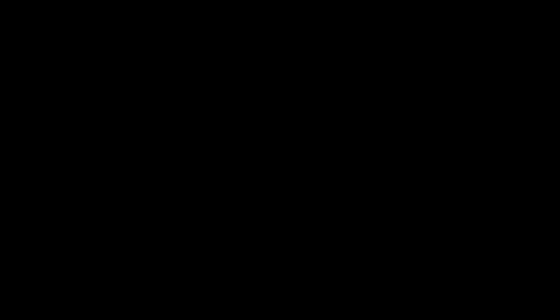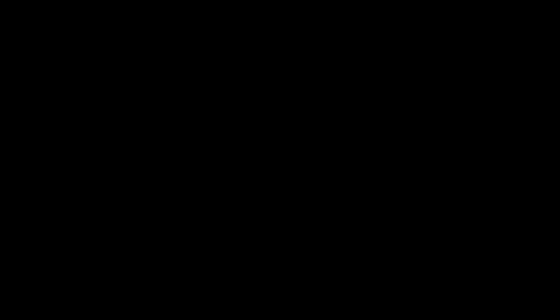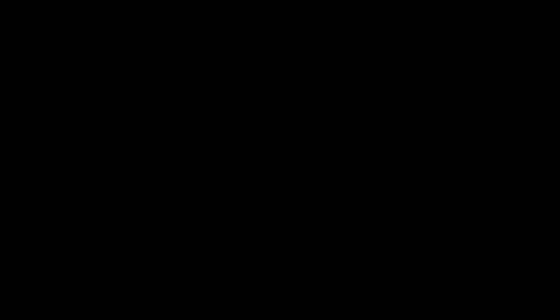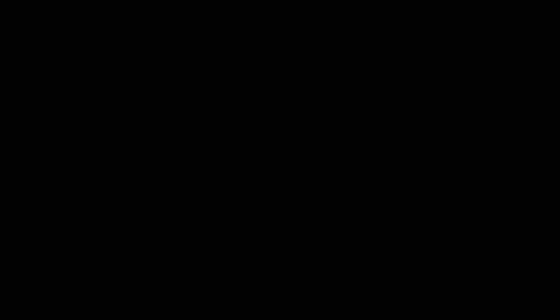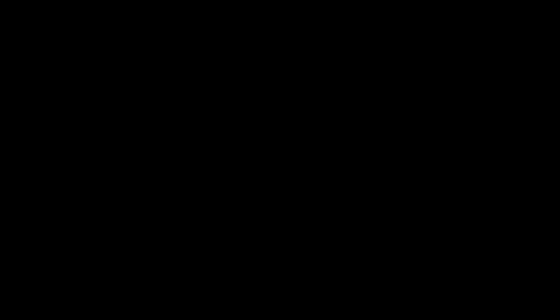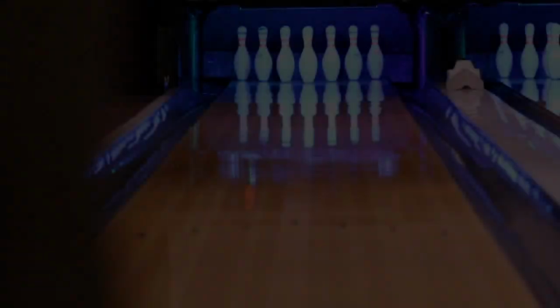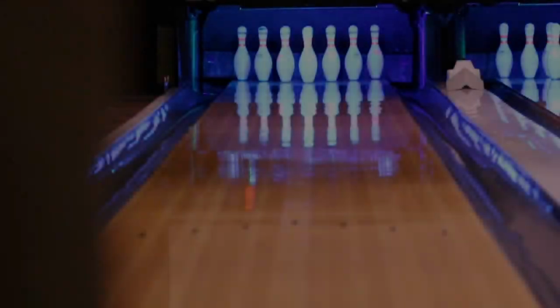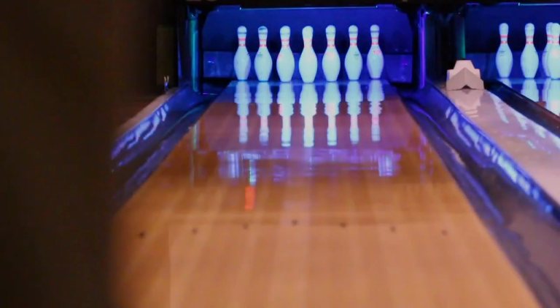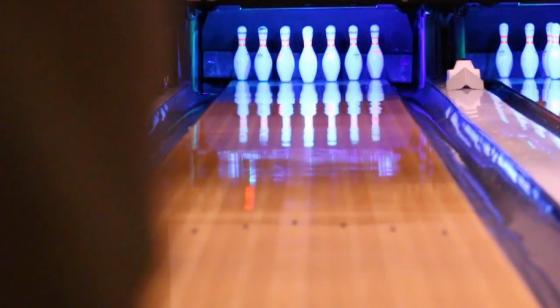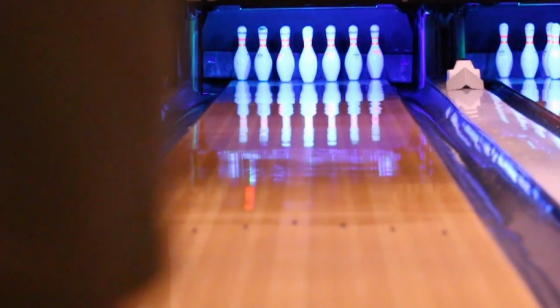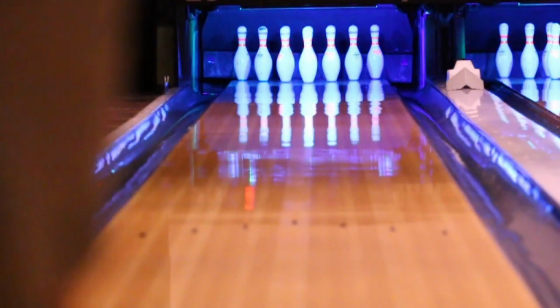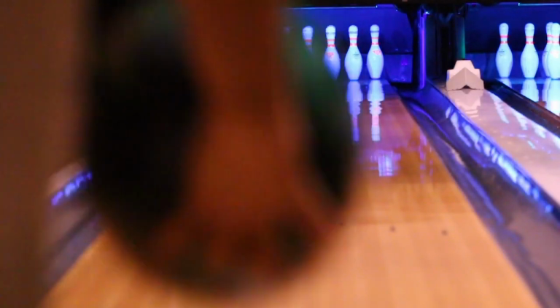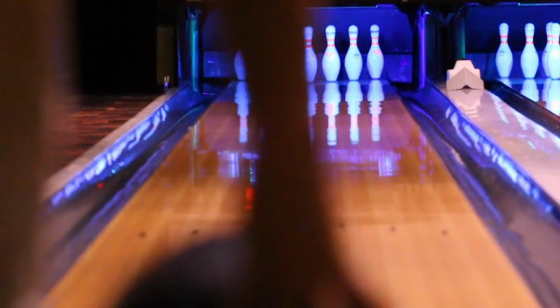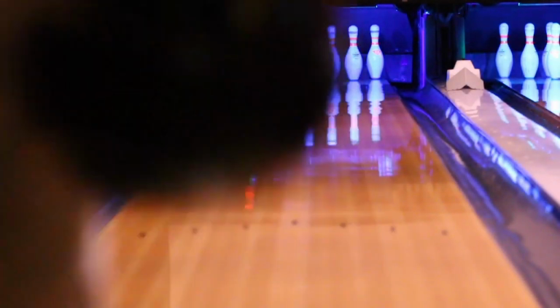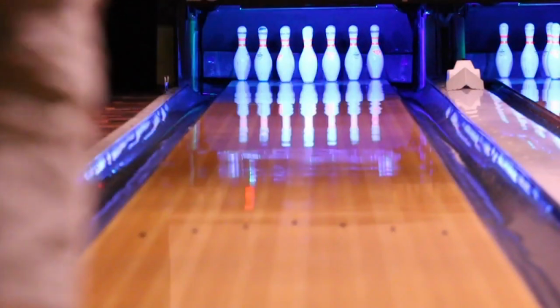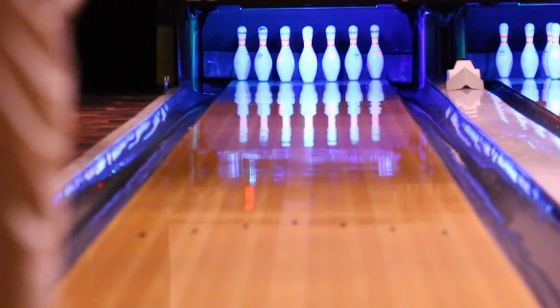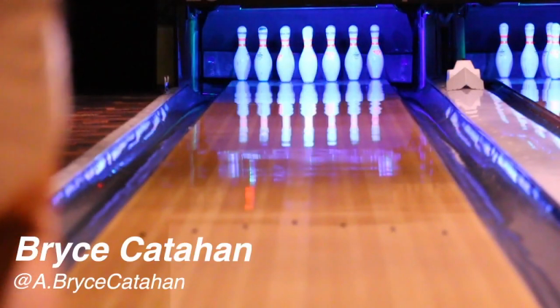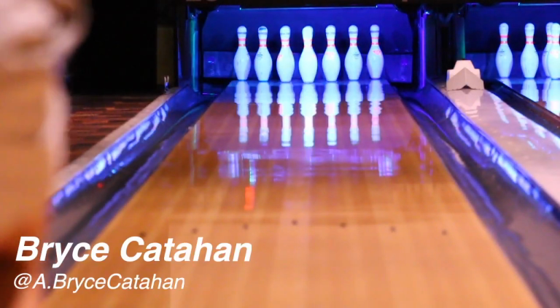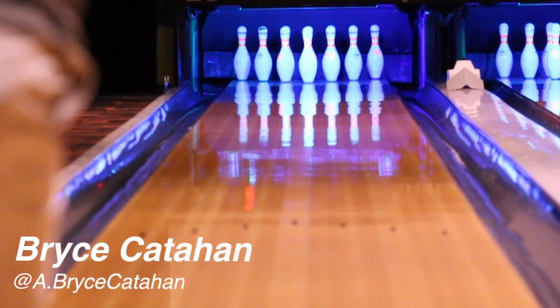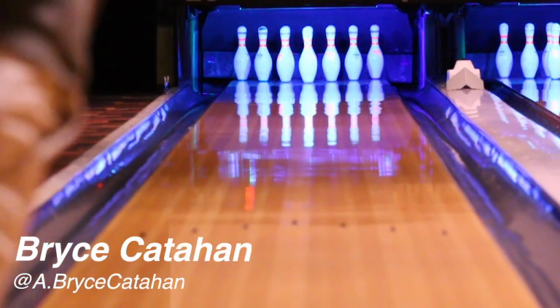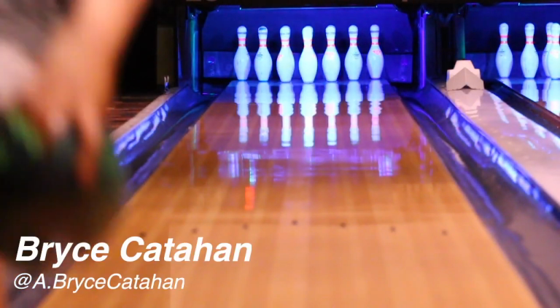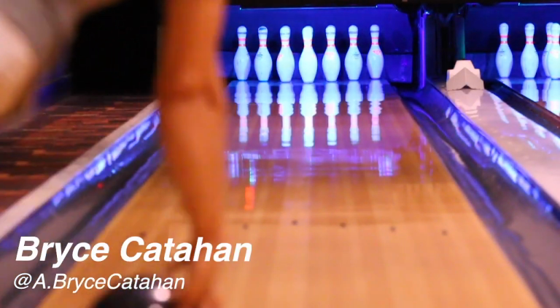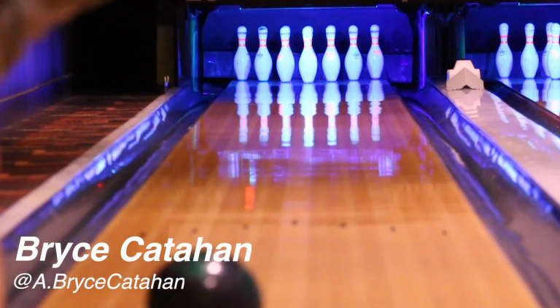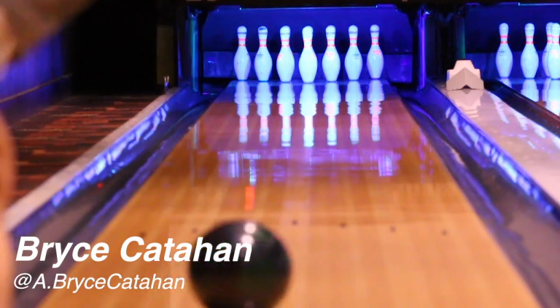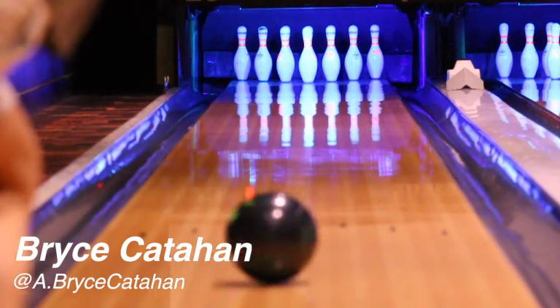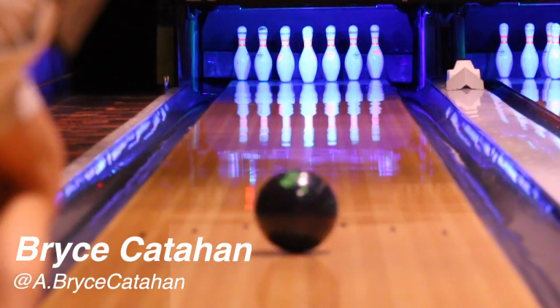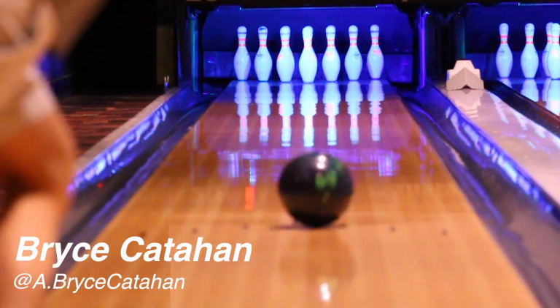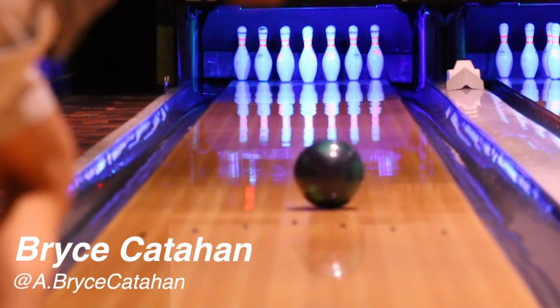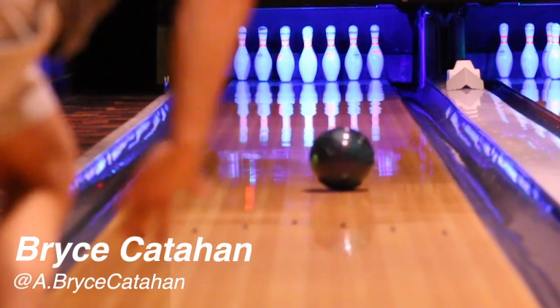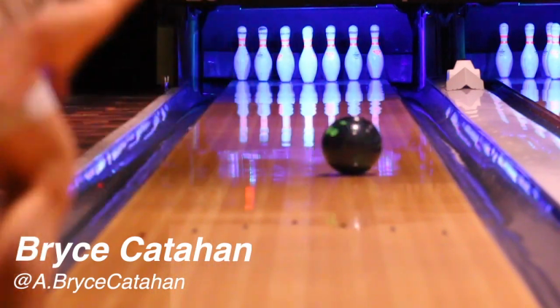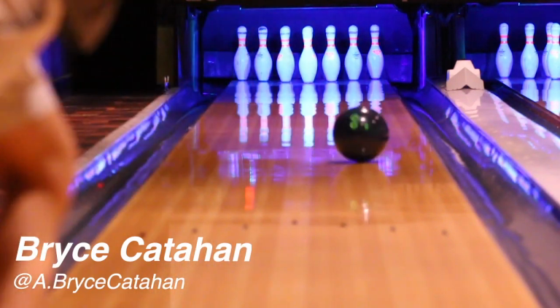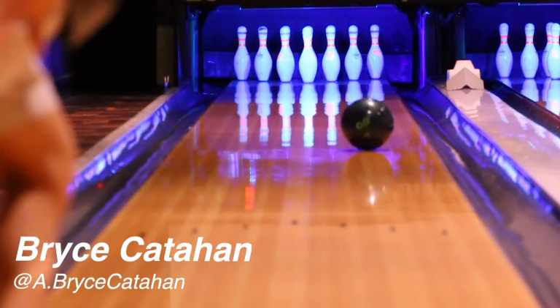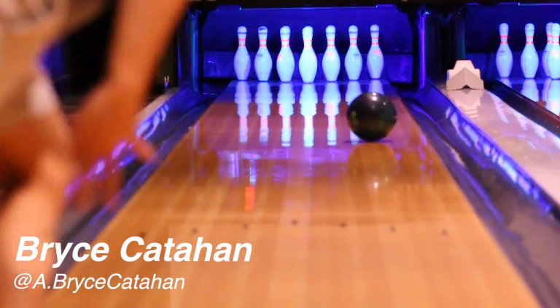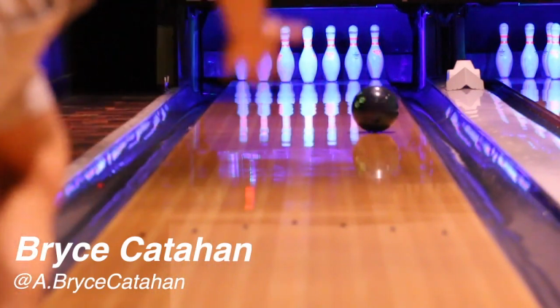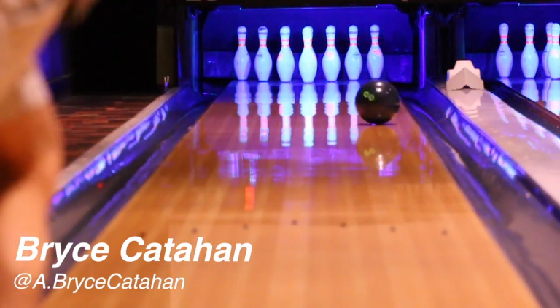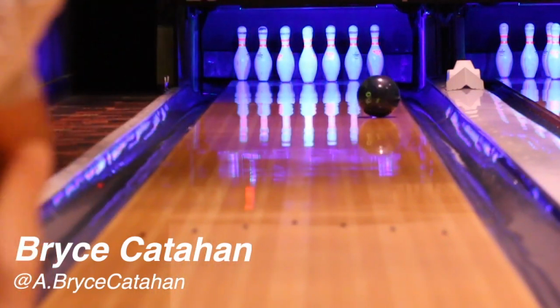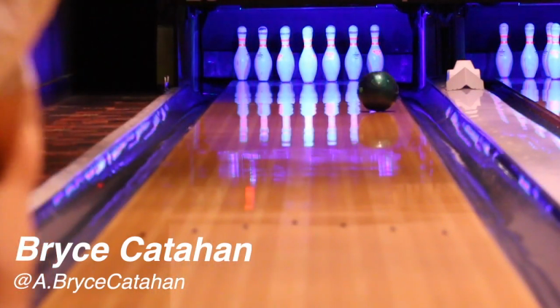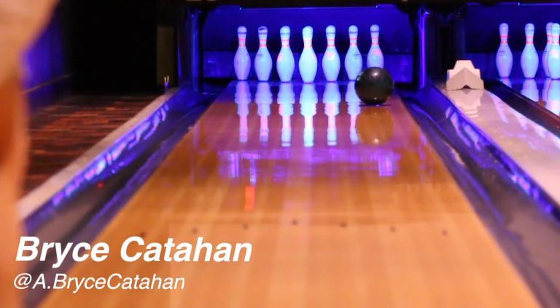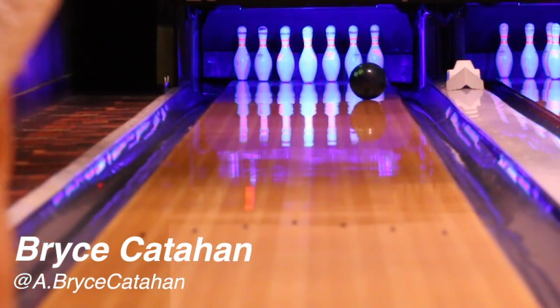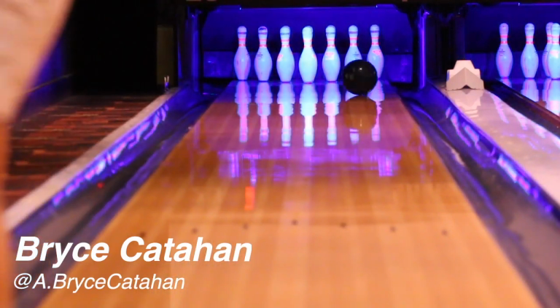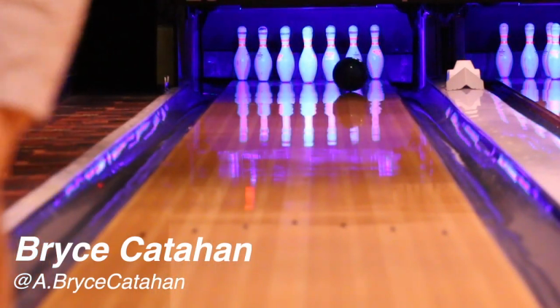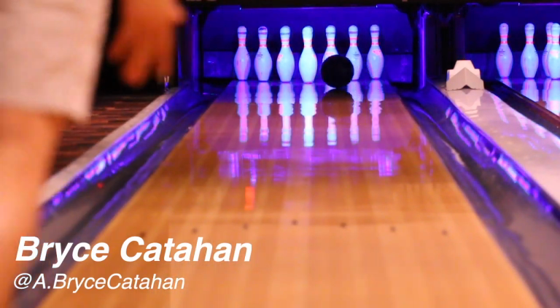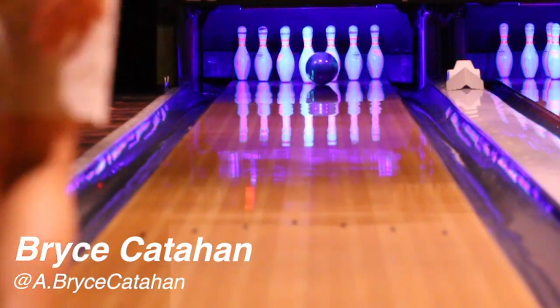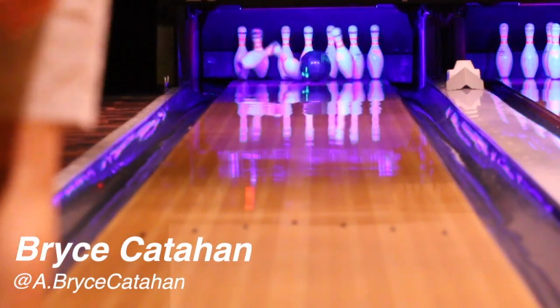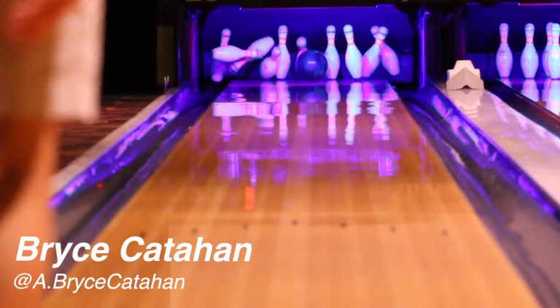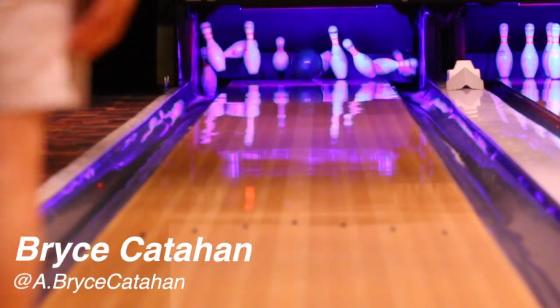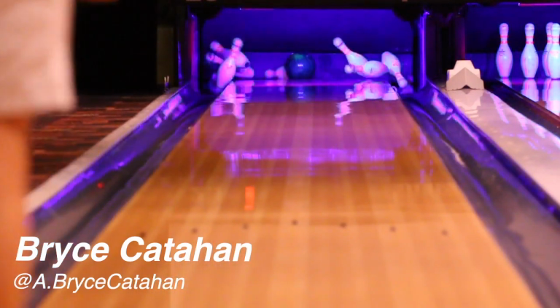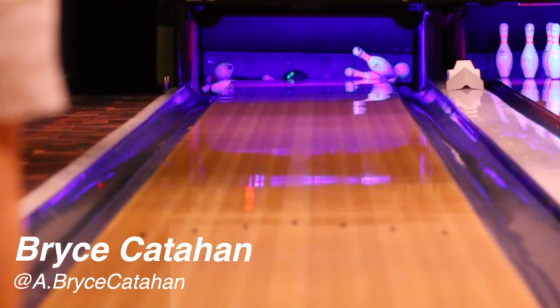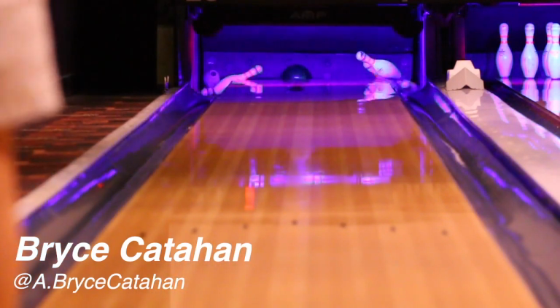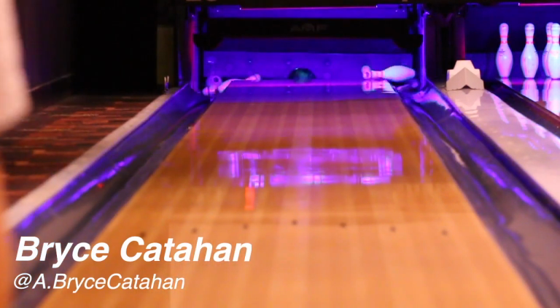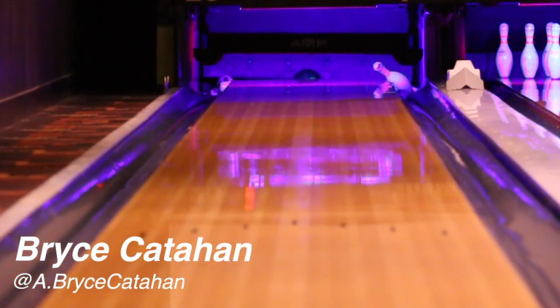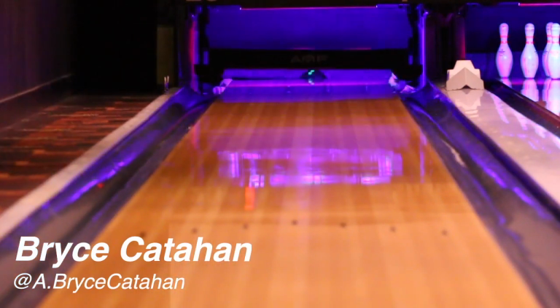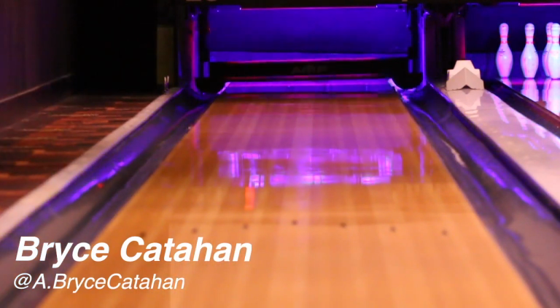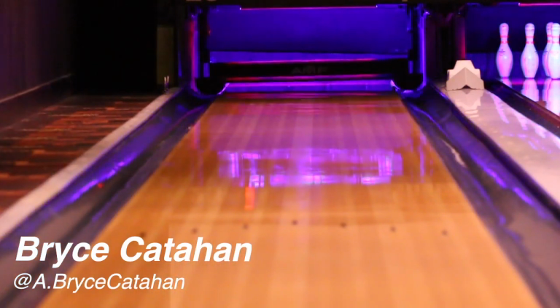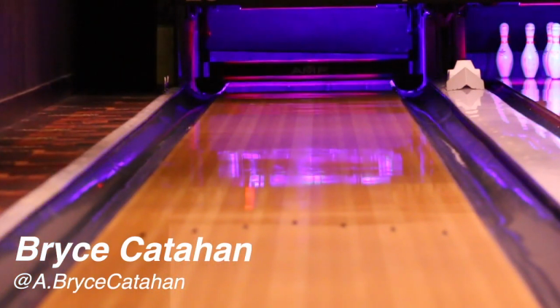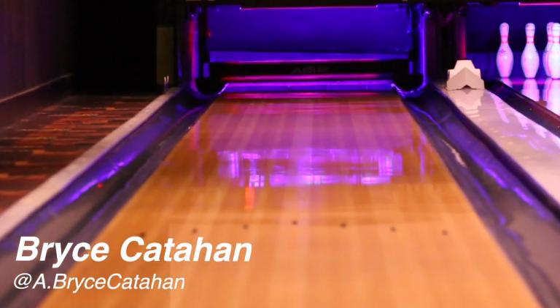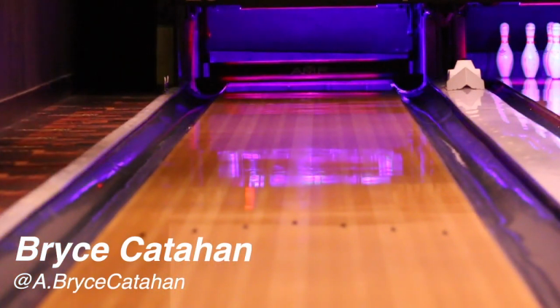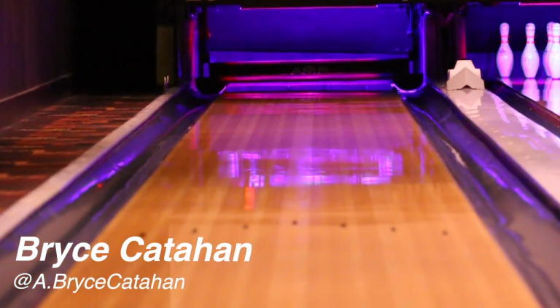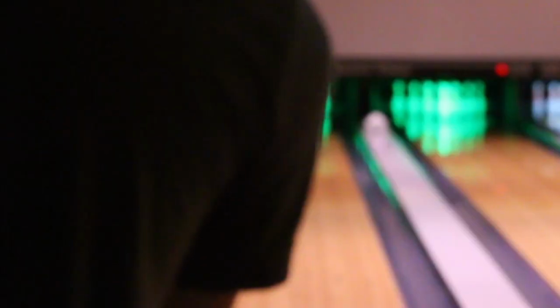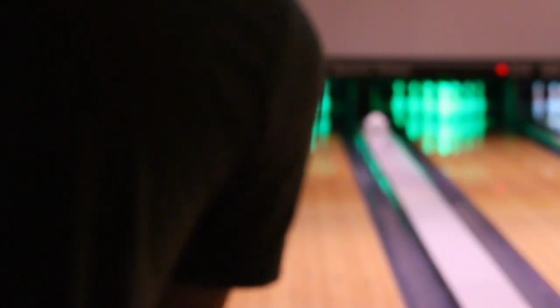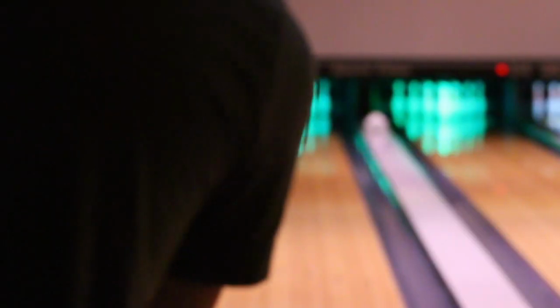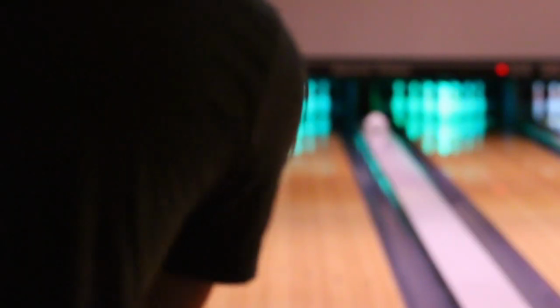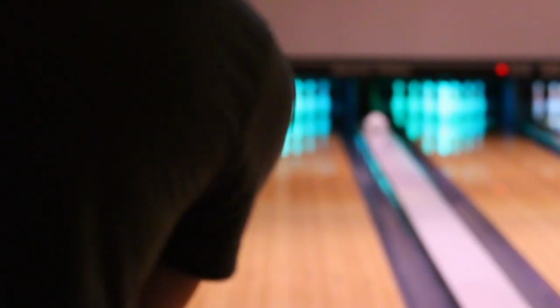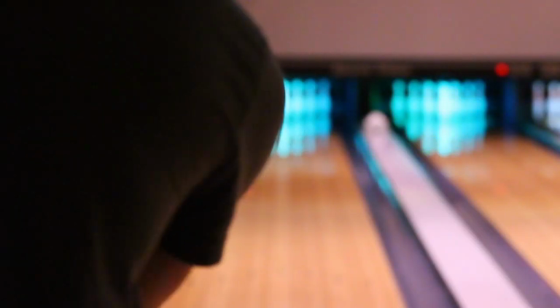Welcome back, friends. It's Bryce Cadahan with another ball review. Today I will be talking about the new Web Pearl from Hammer.